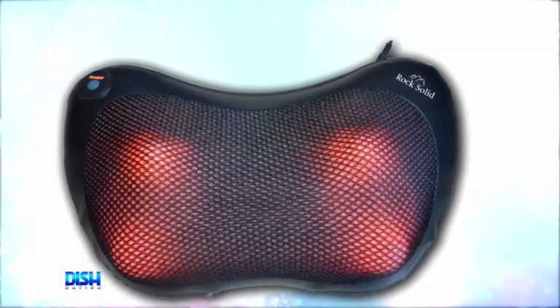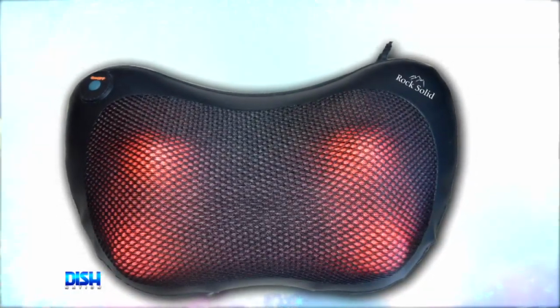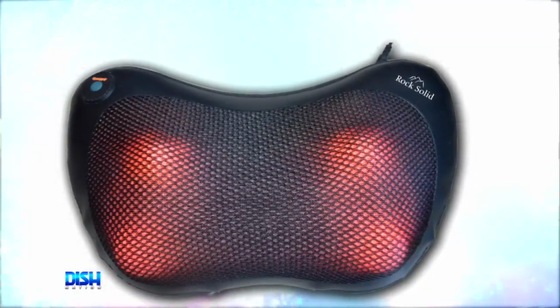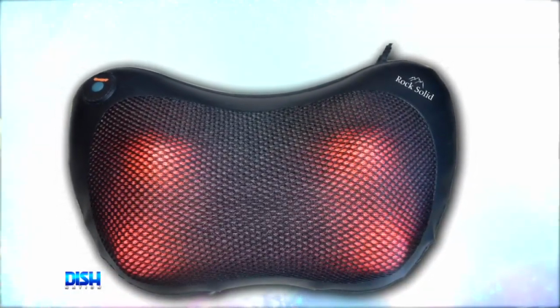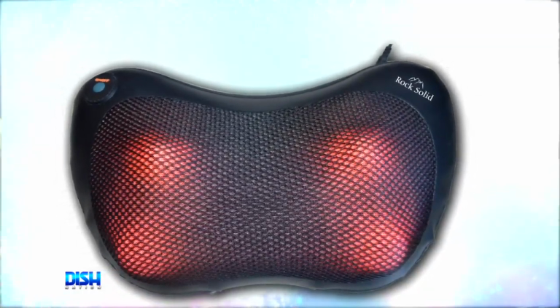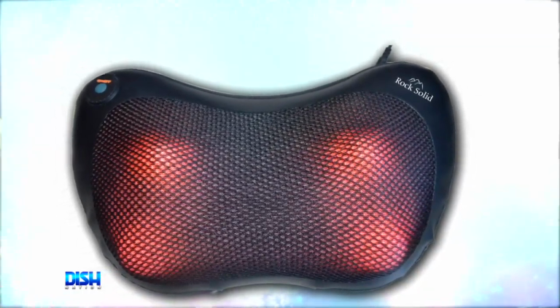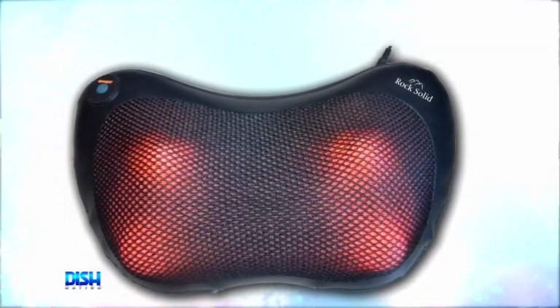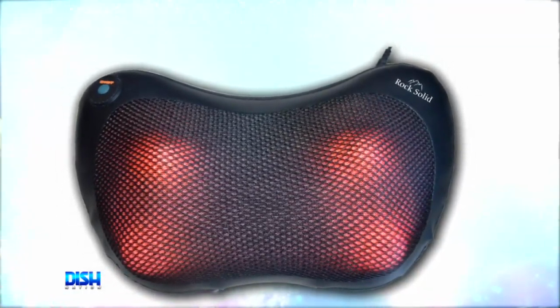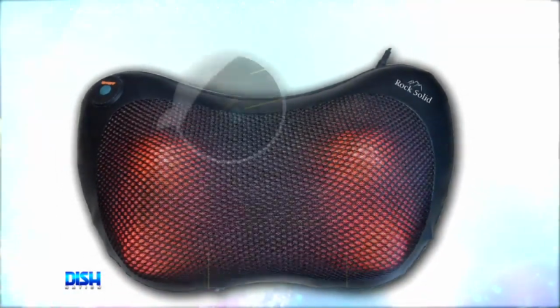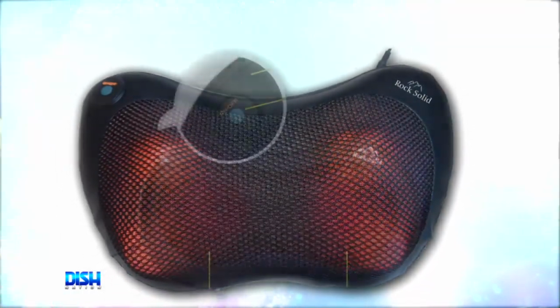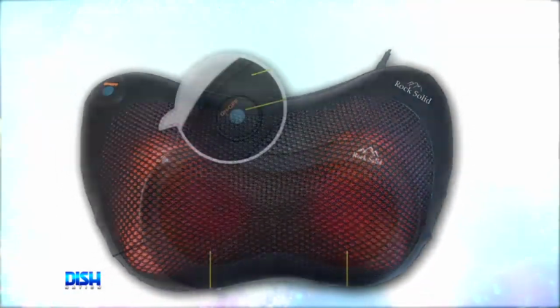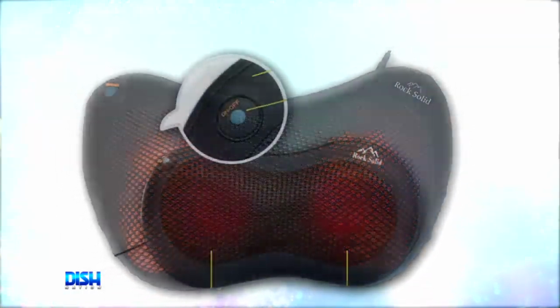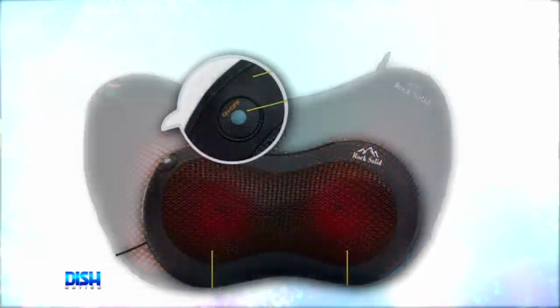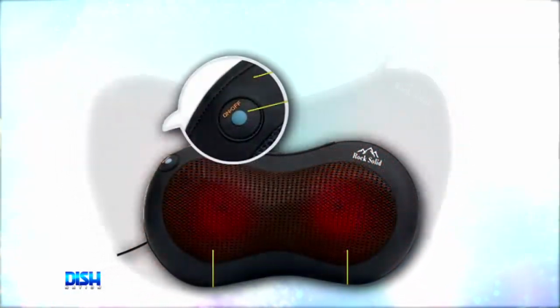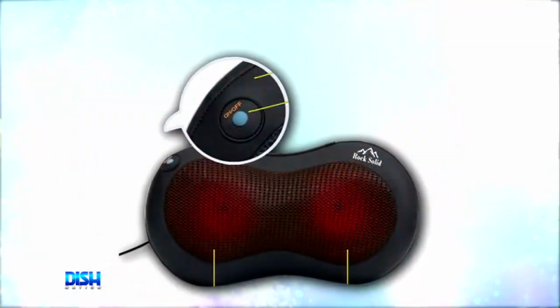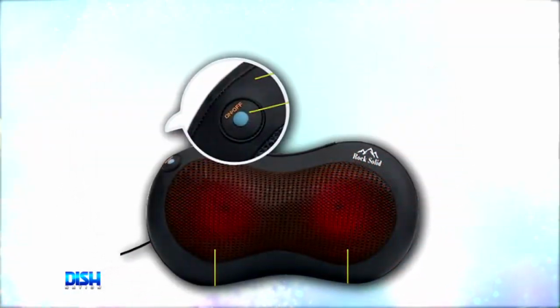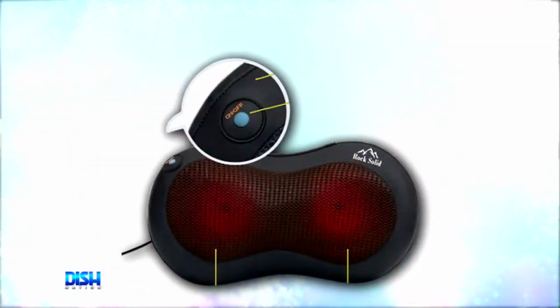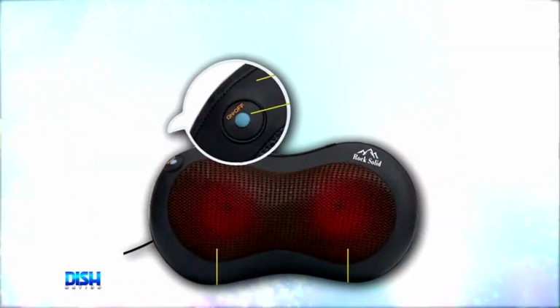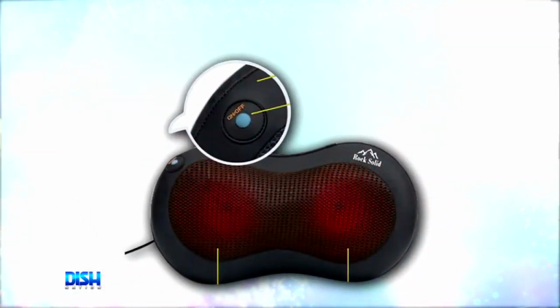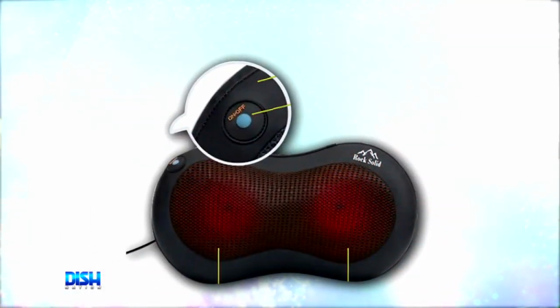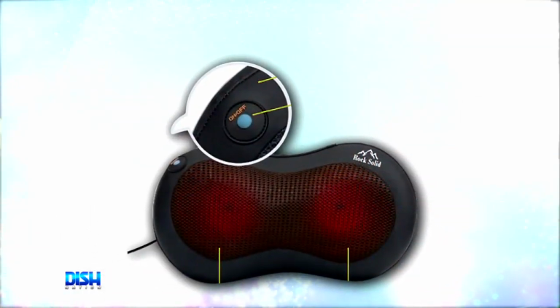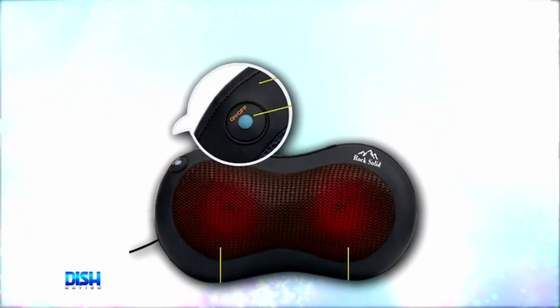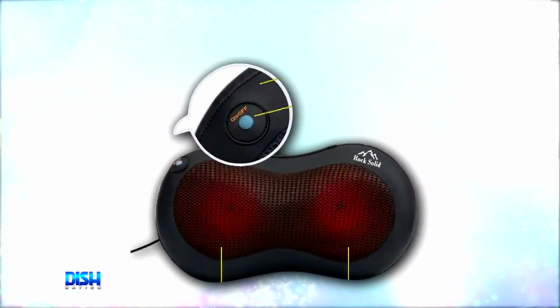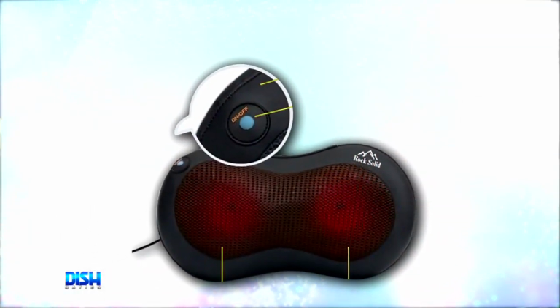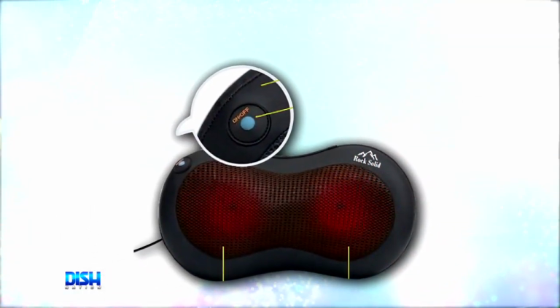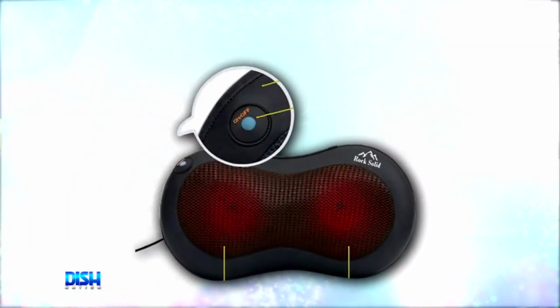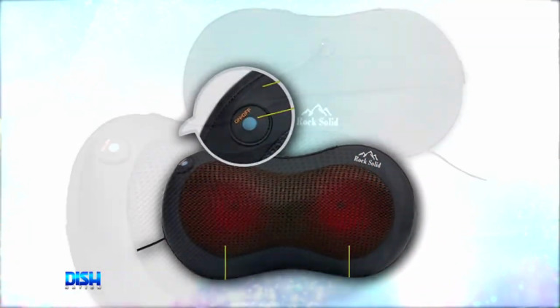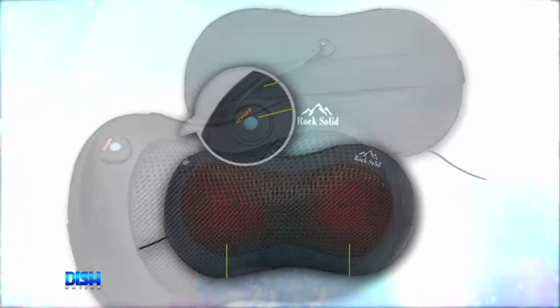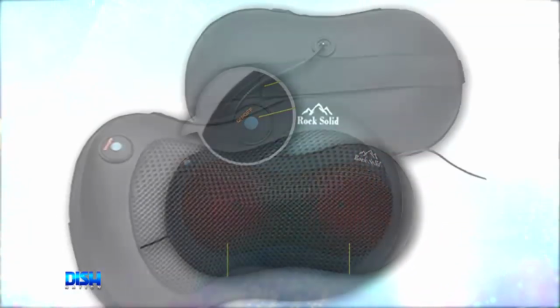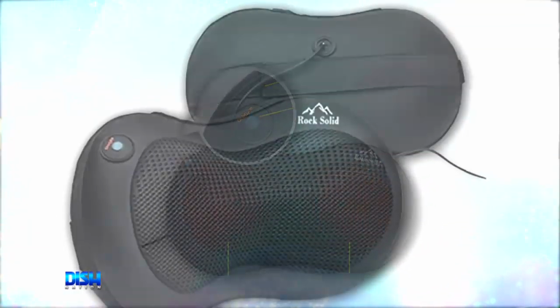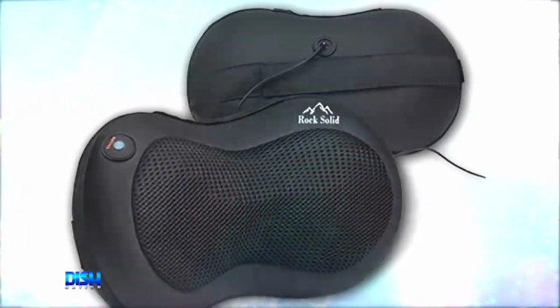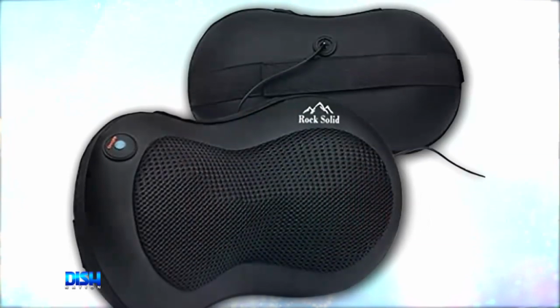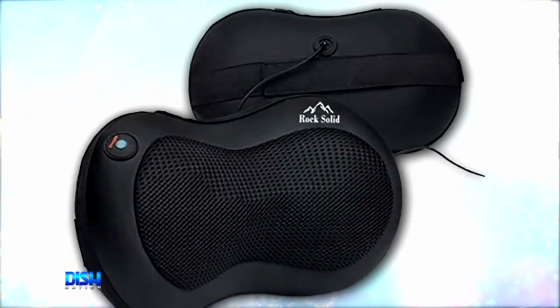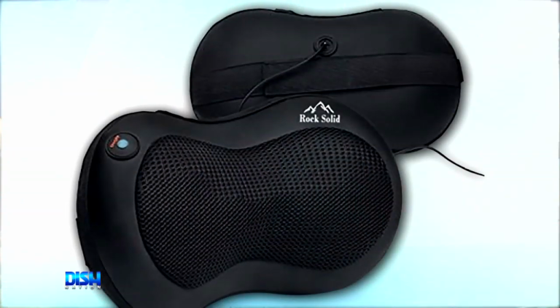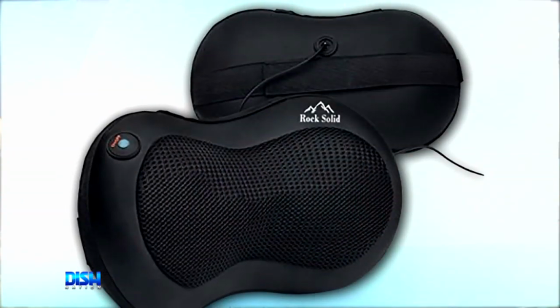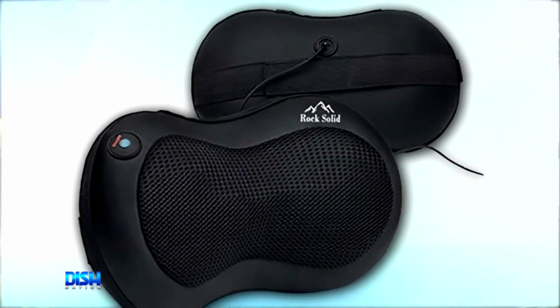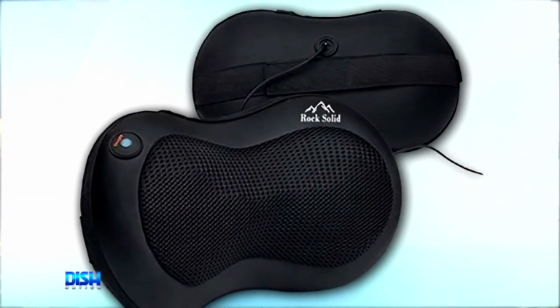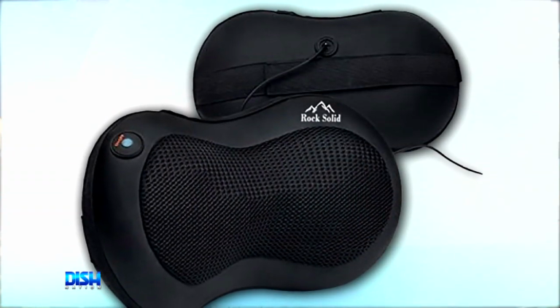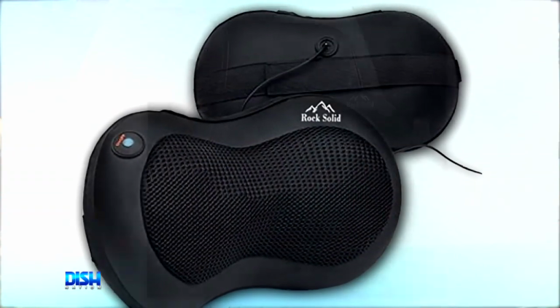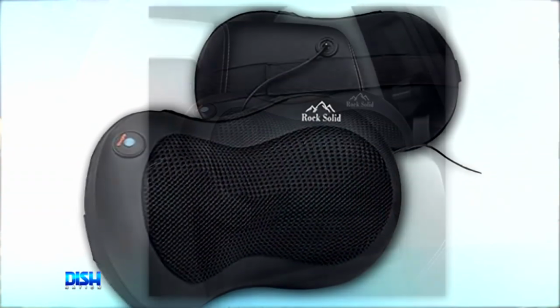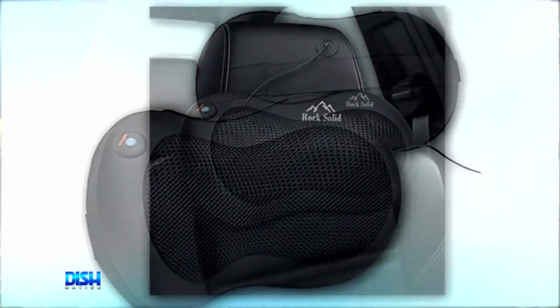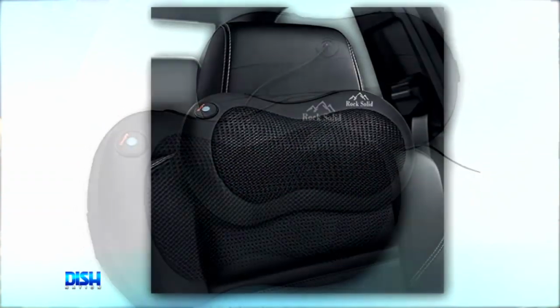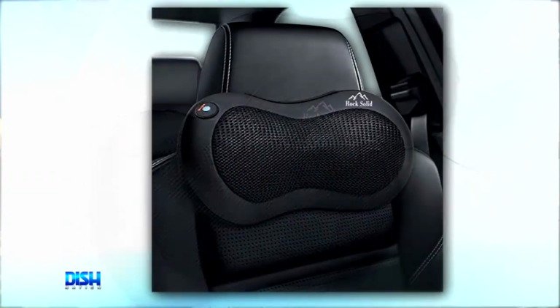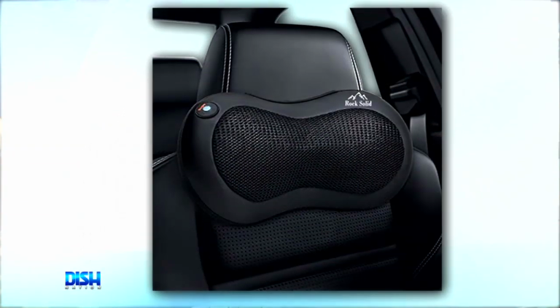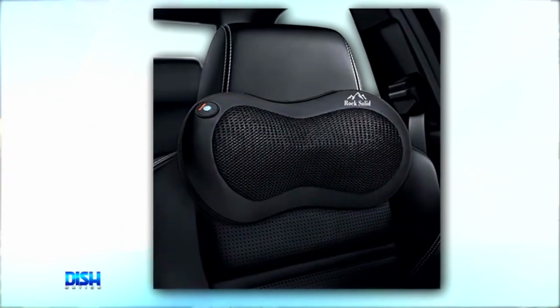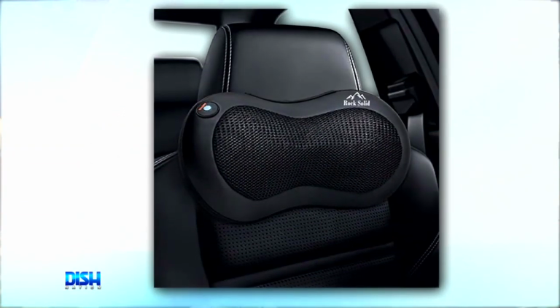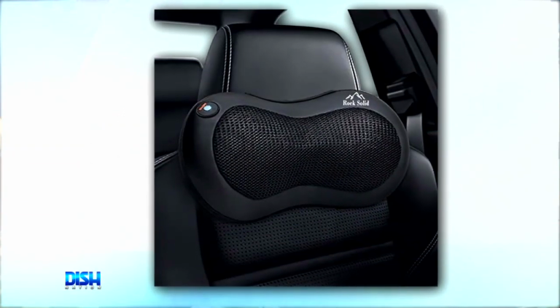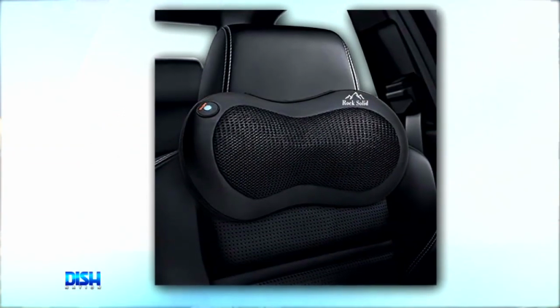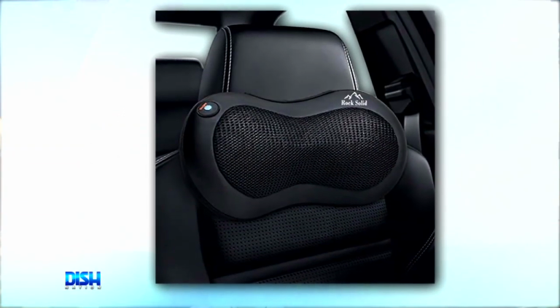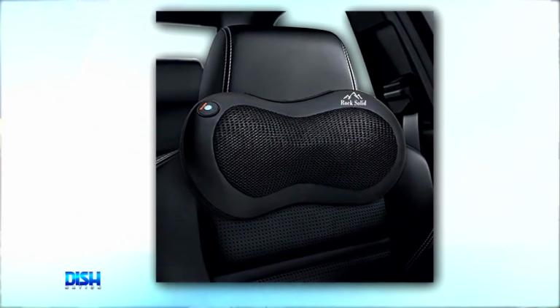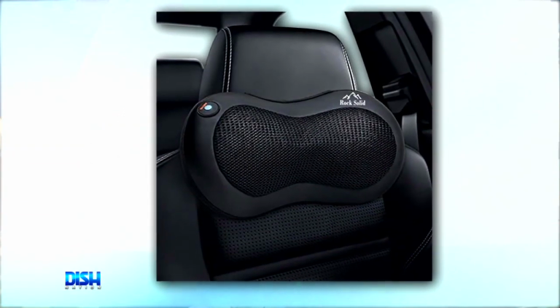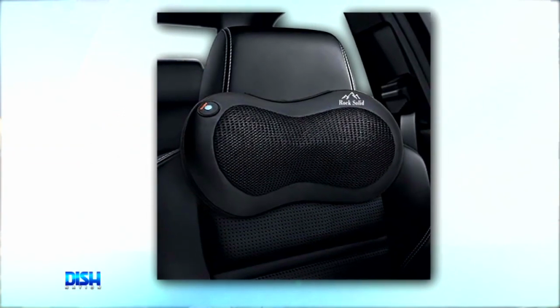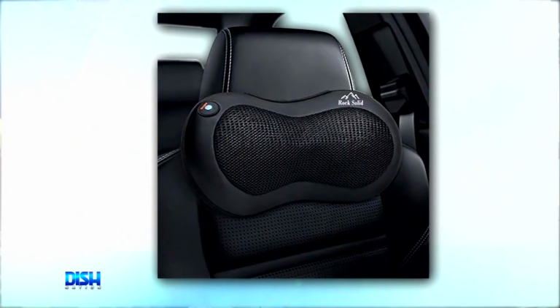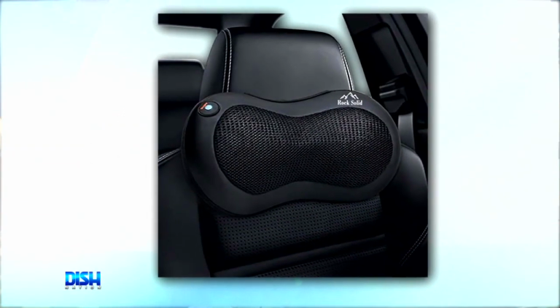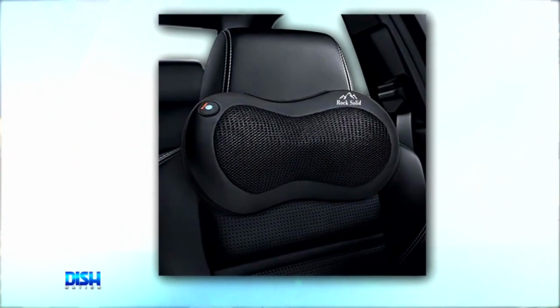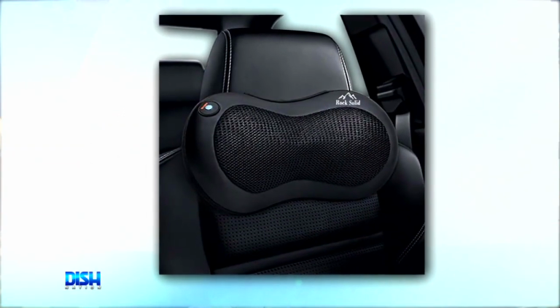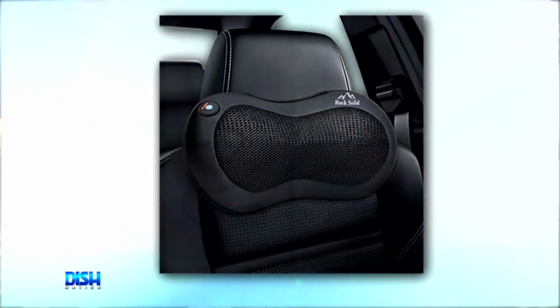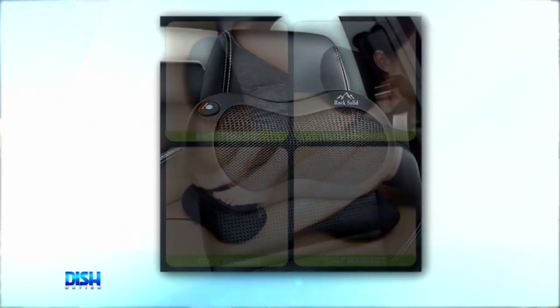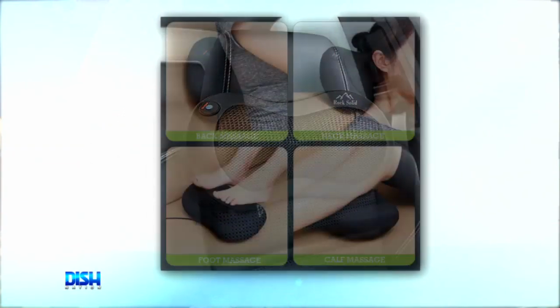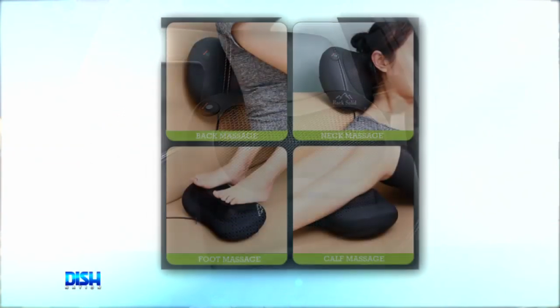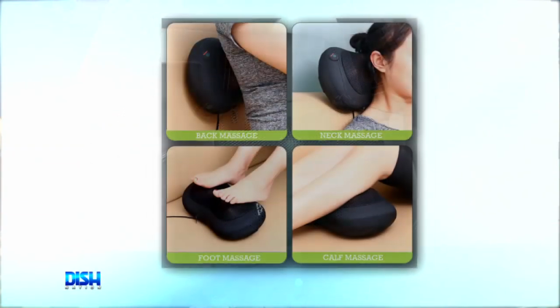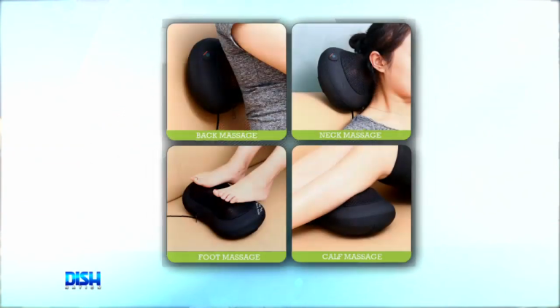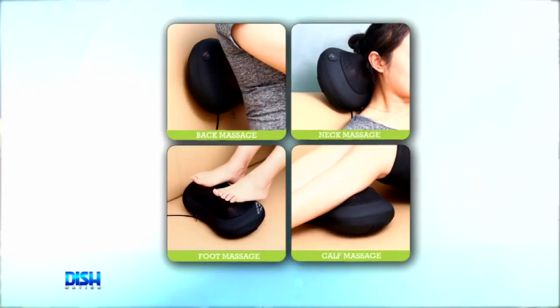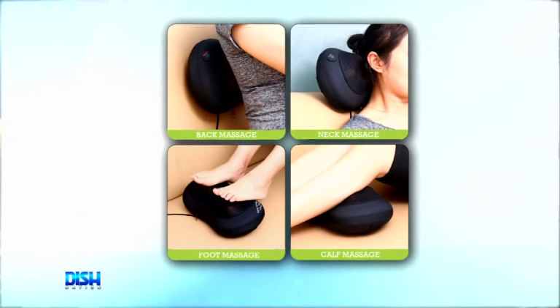You can also select the heat level to further relax your muscles. And with this stretchy strap, you can attach the massager to a chair or car seat.